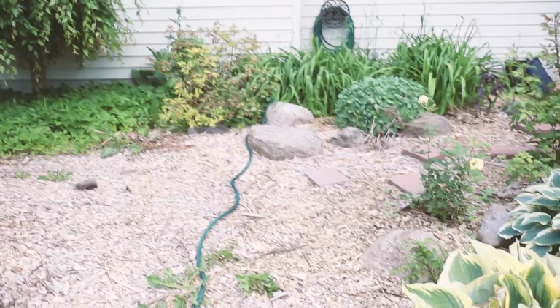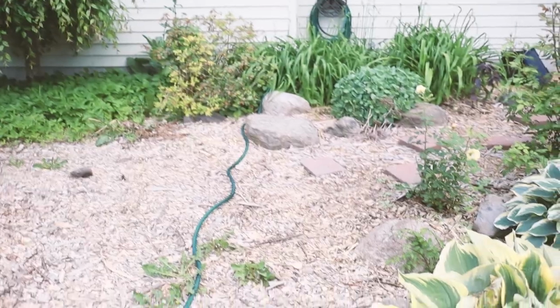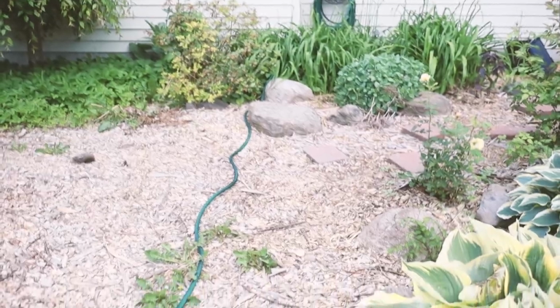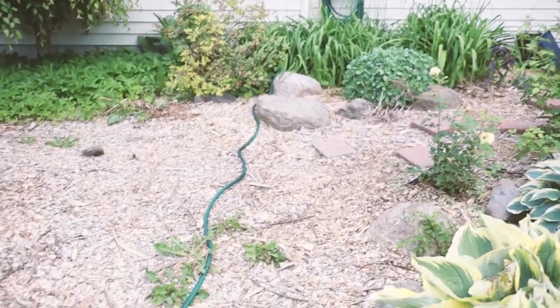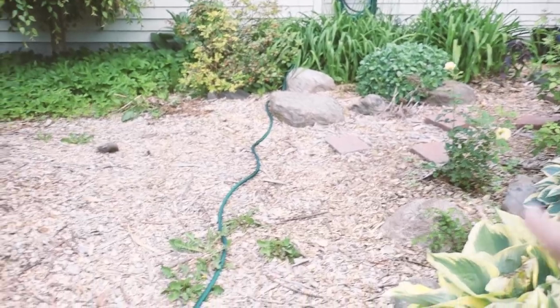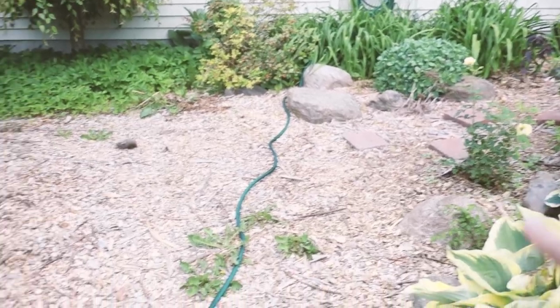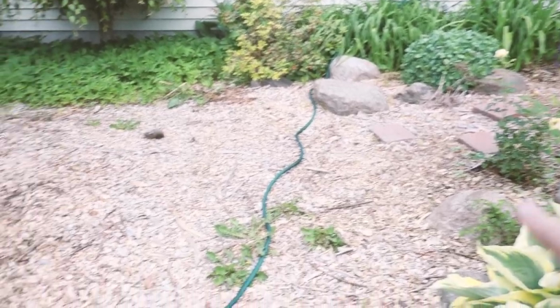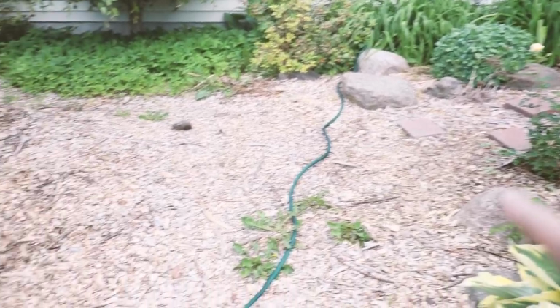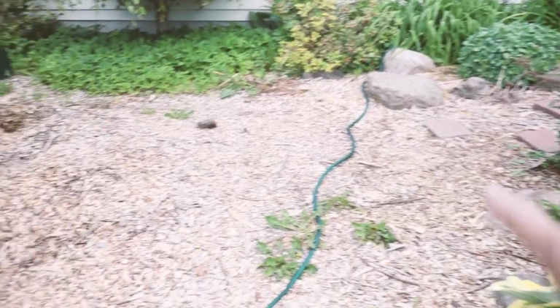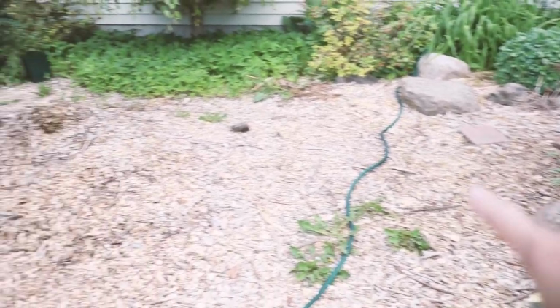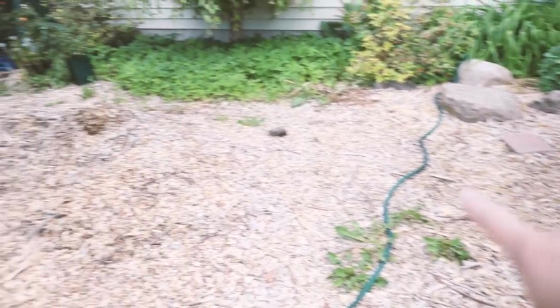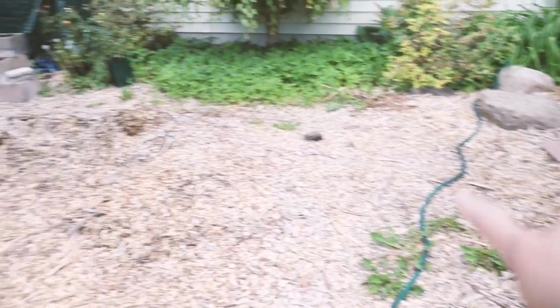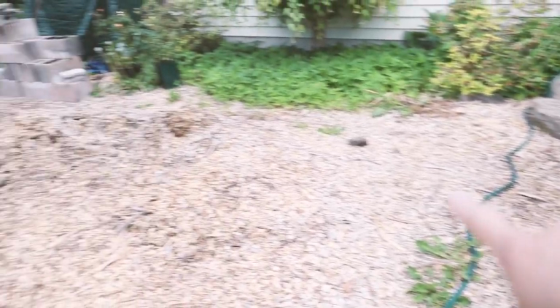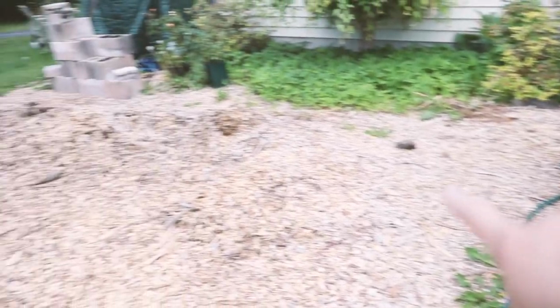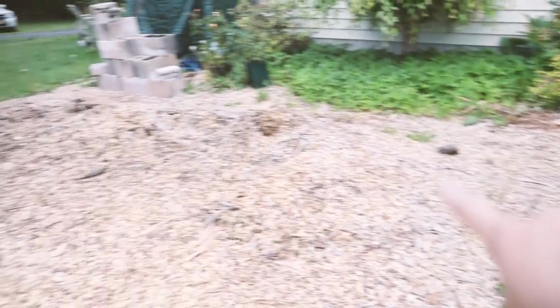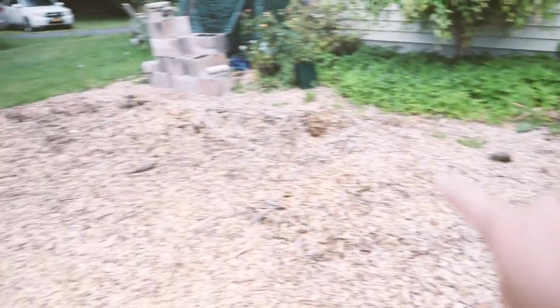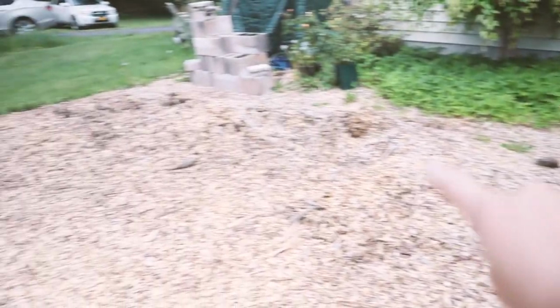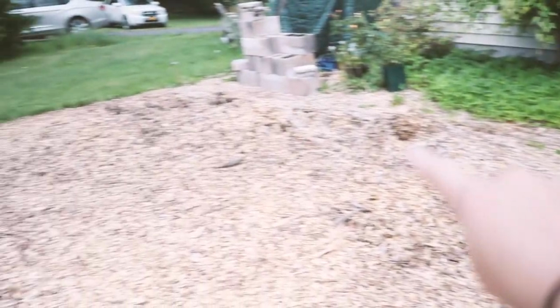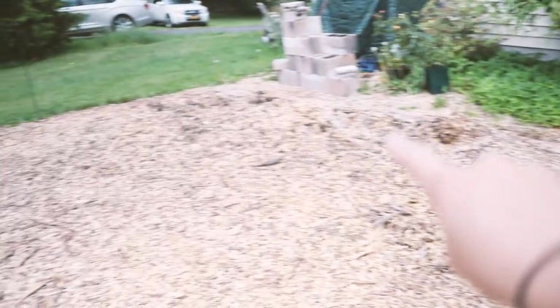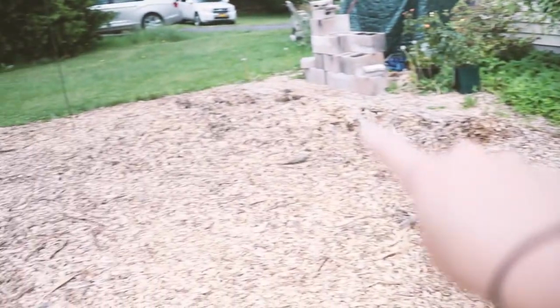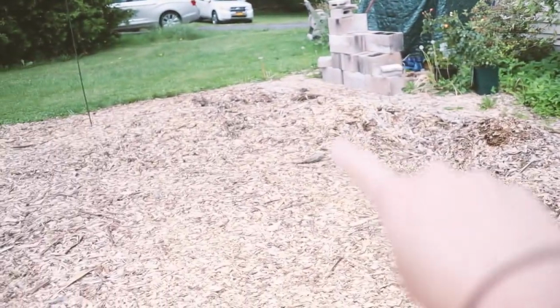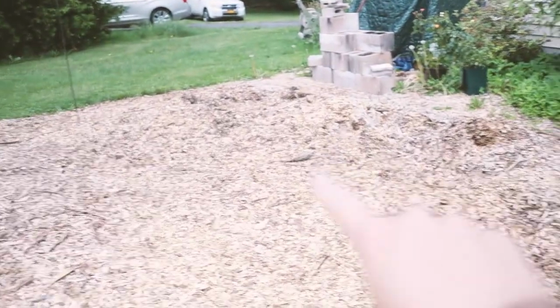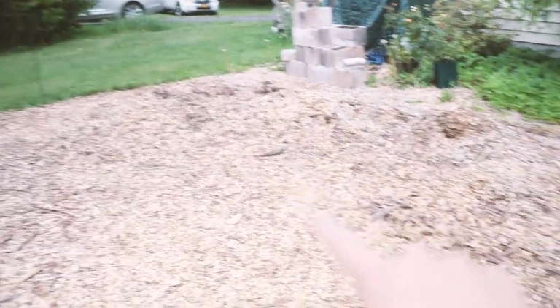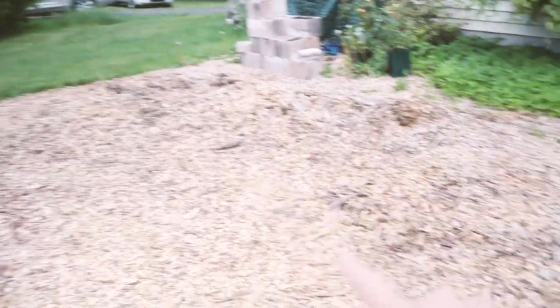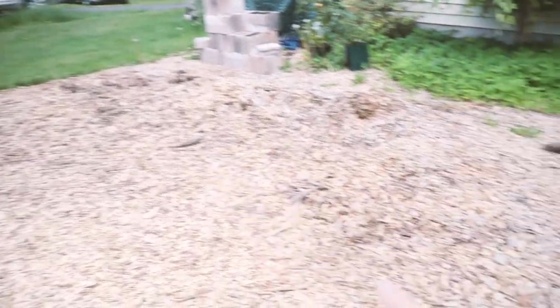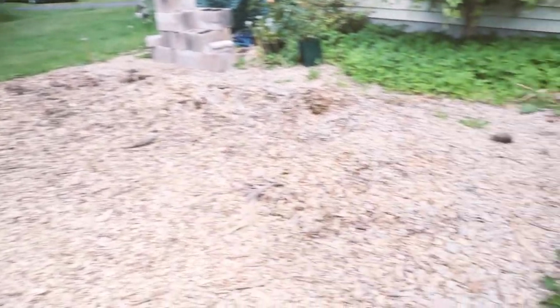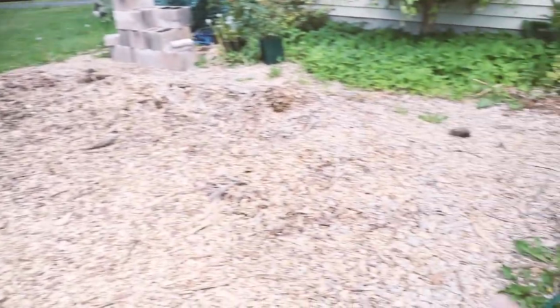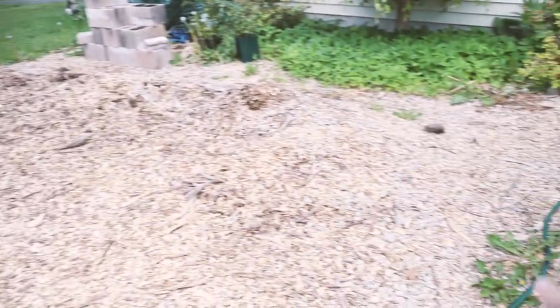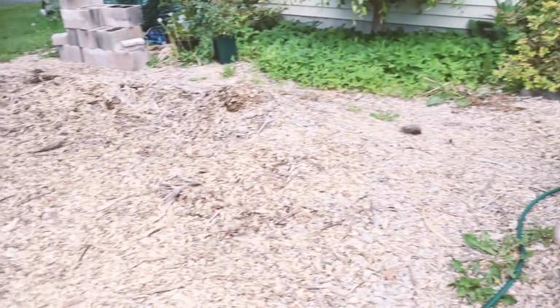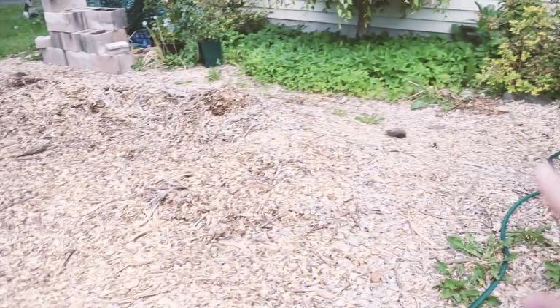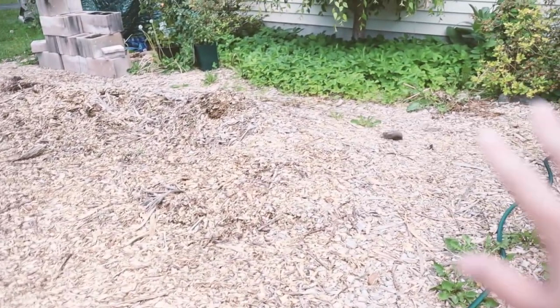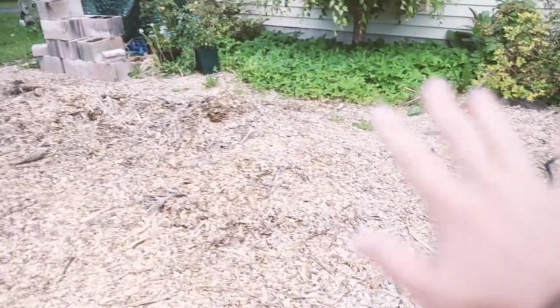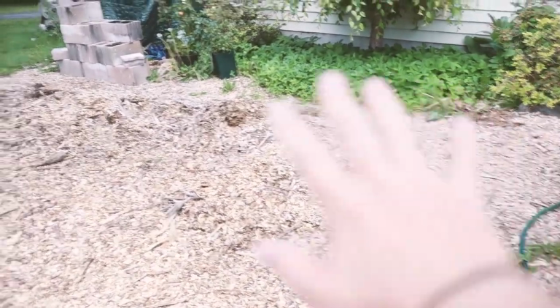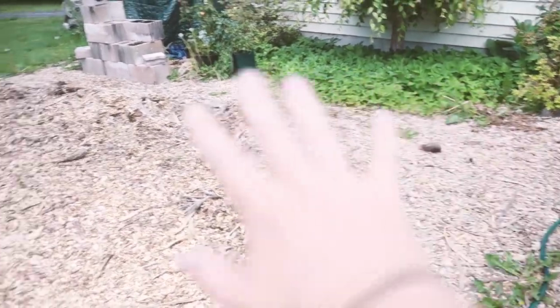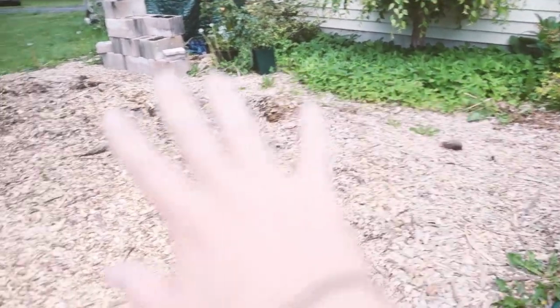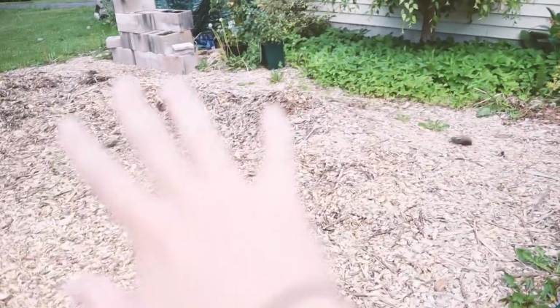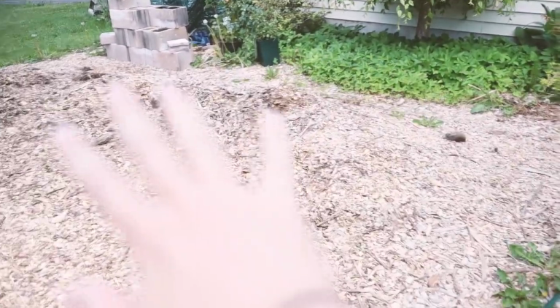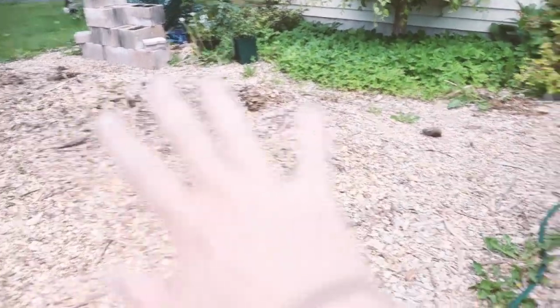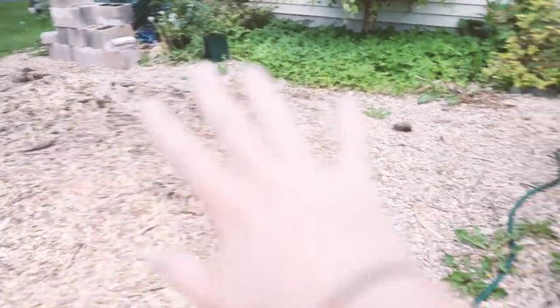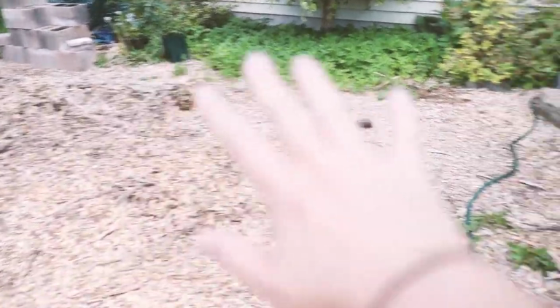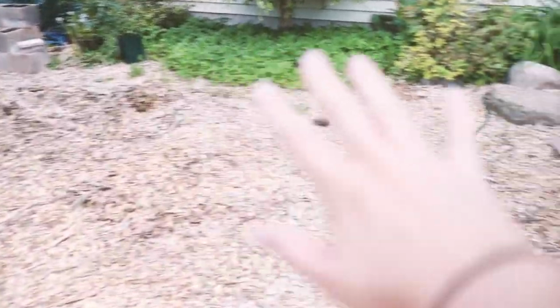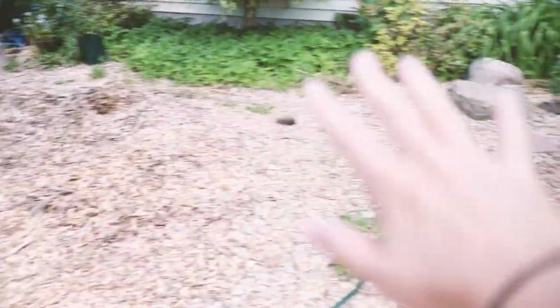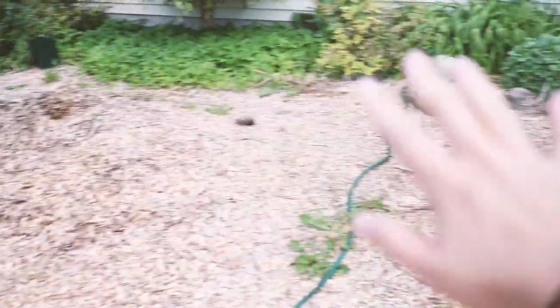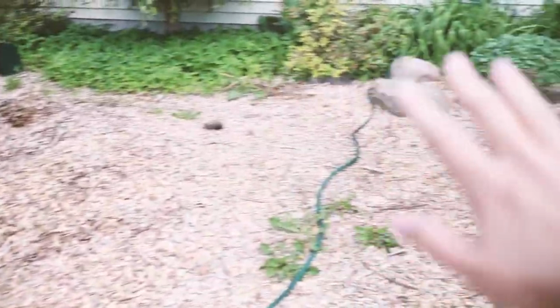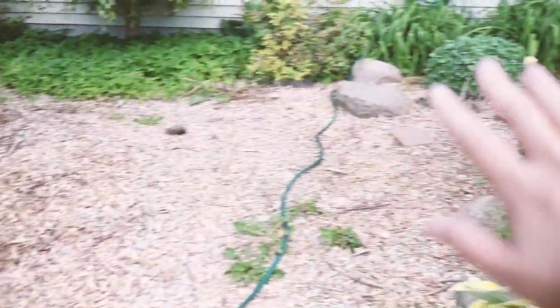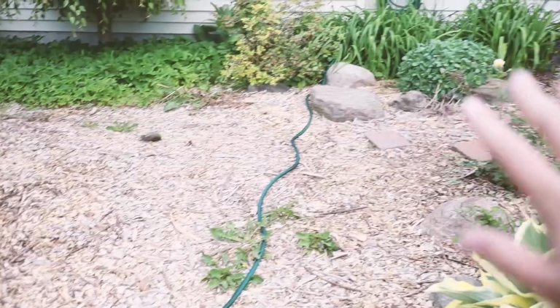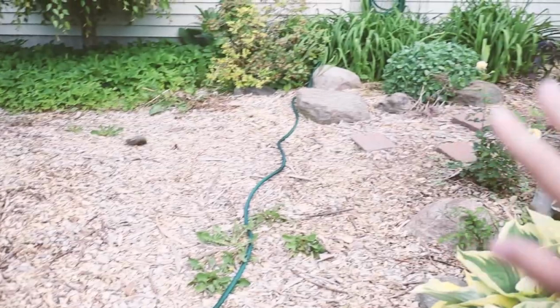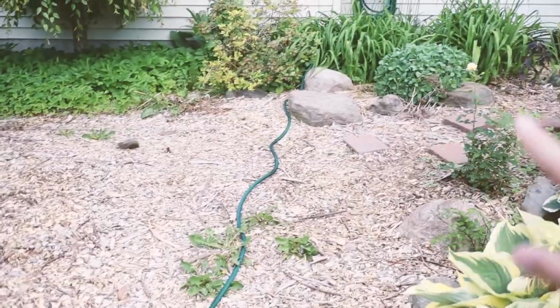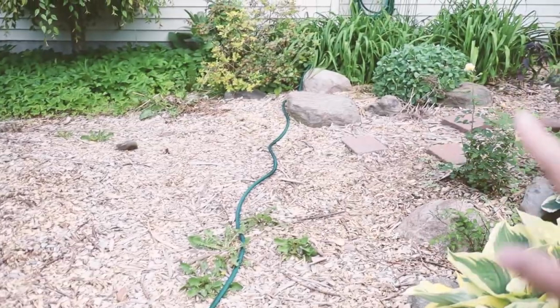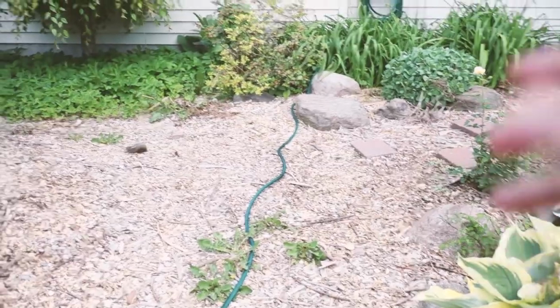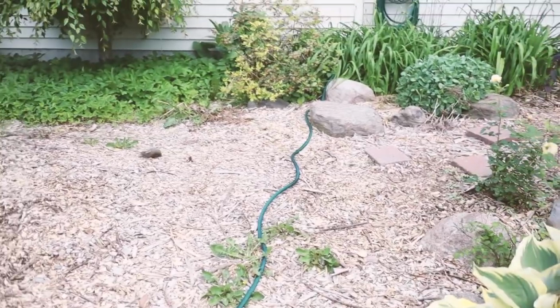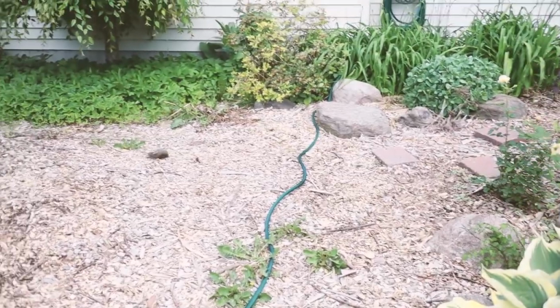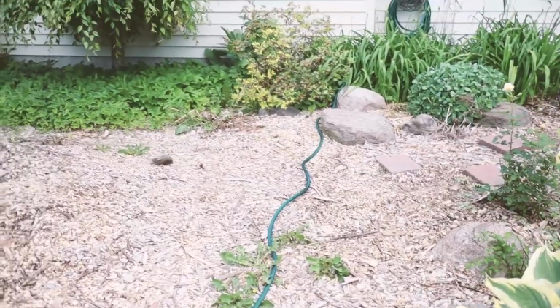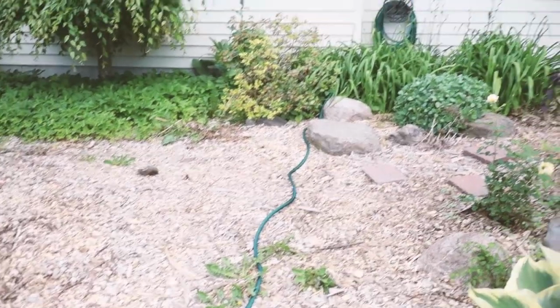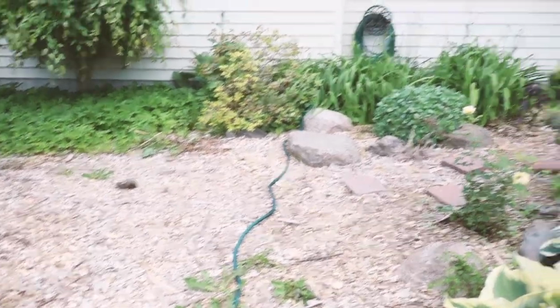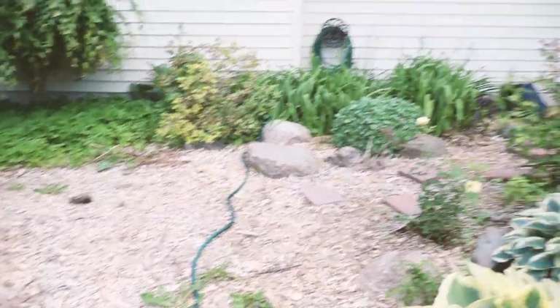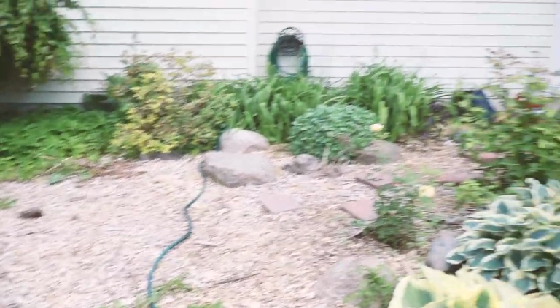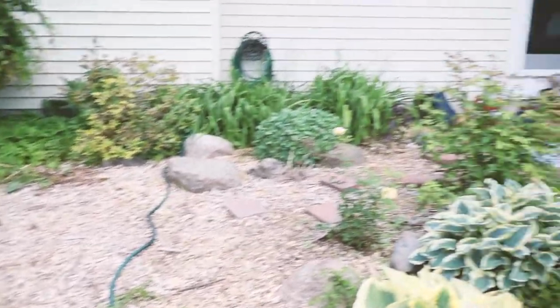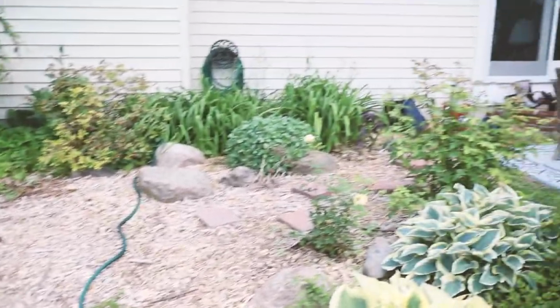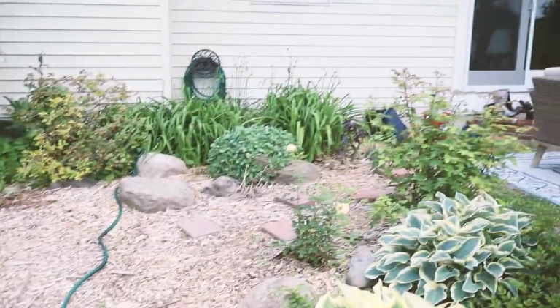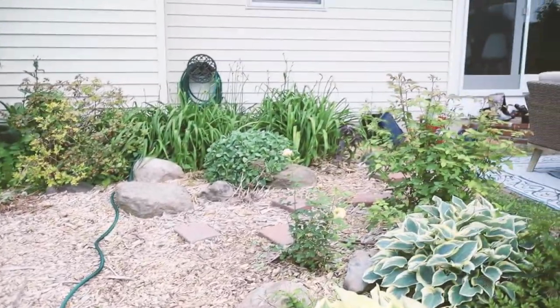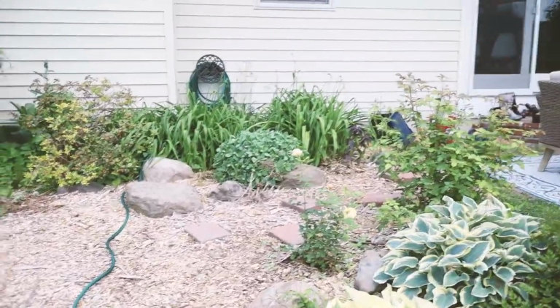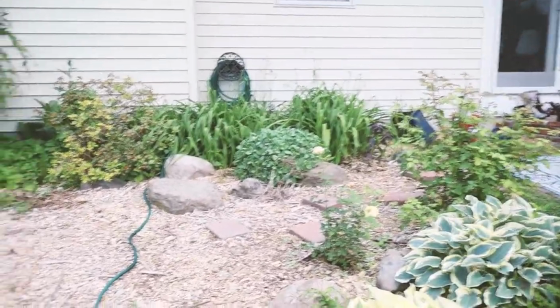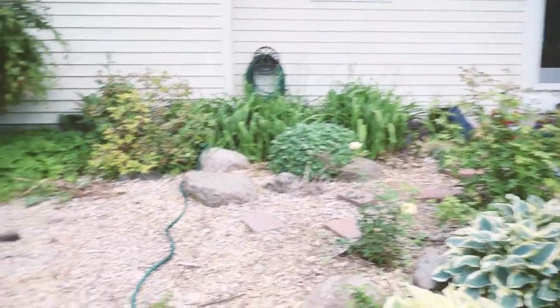This weekend we are turning this blank slate right here, this pile of wood chips, into a kitchen garden.